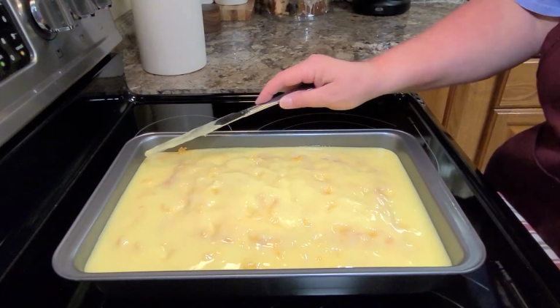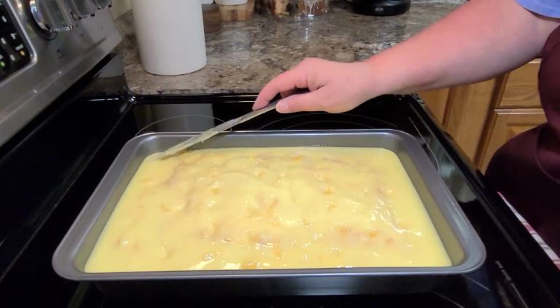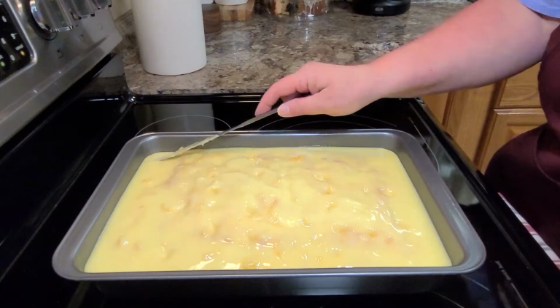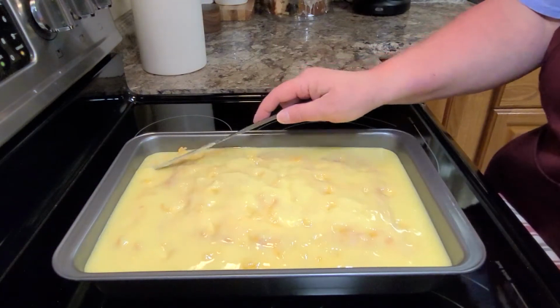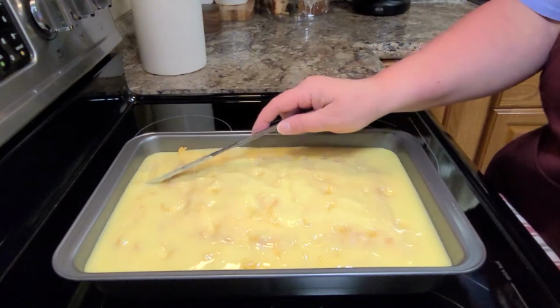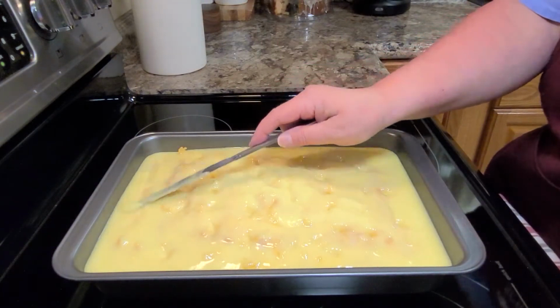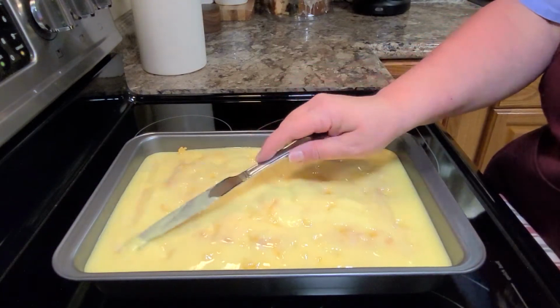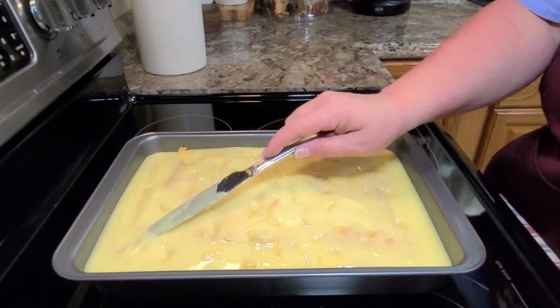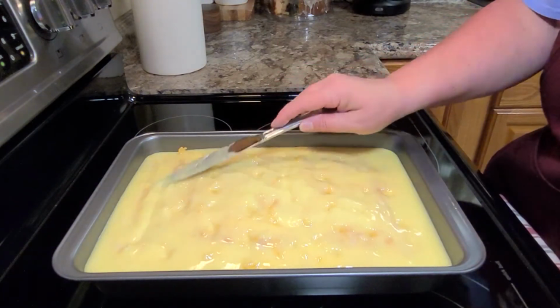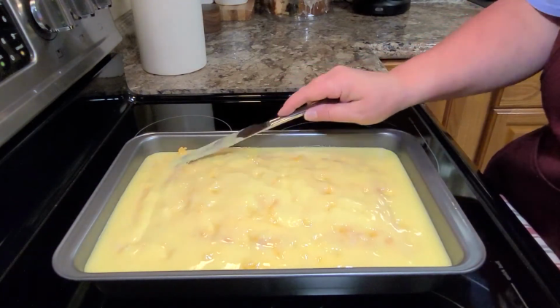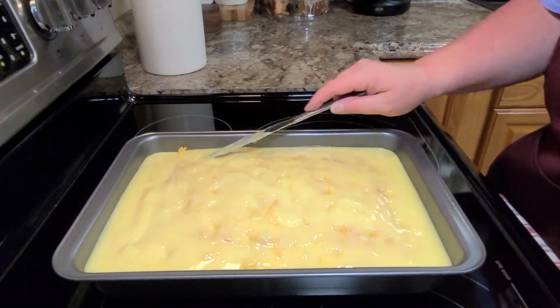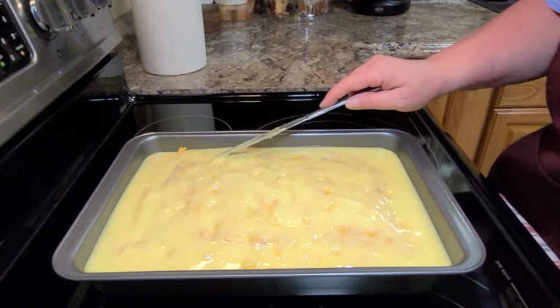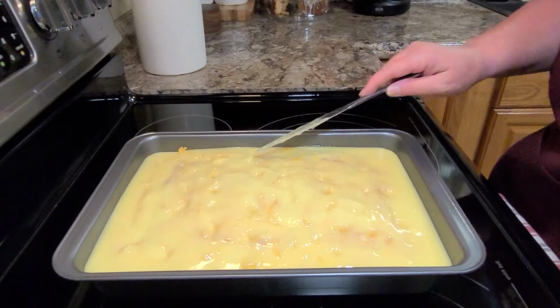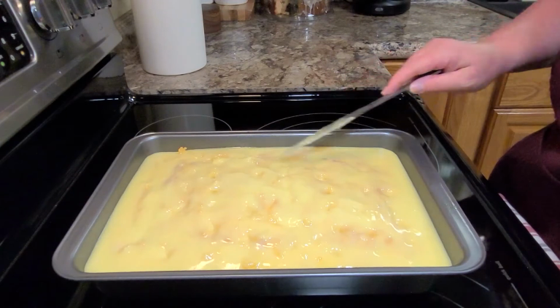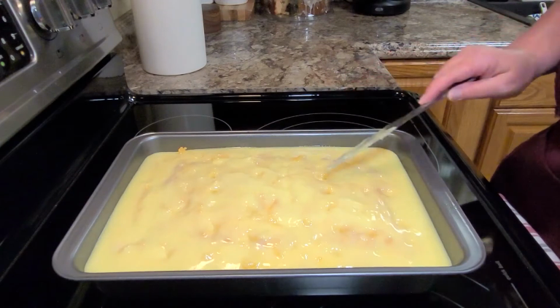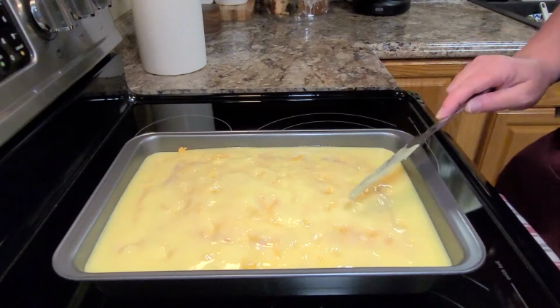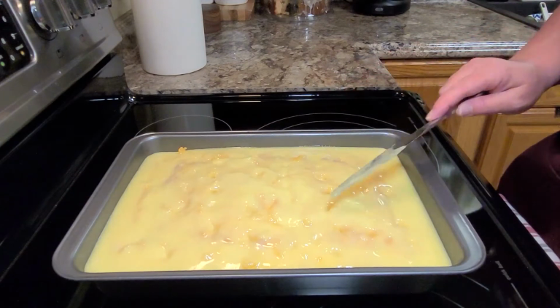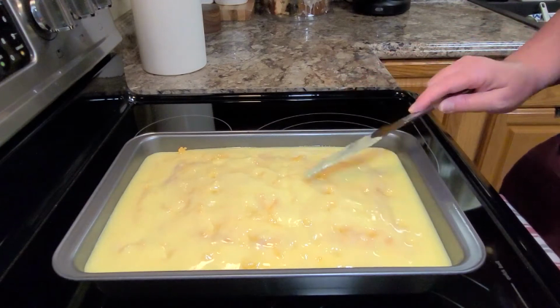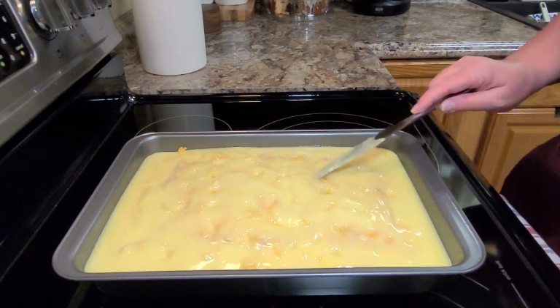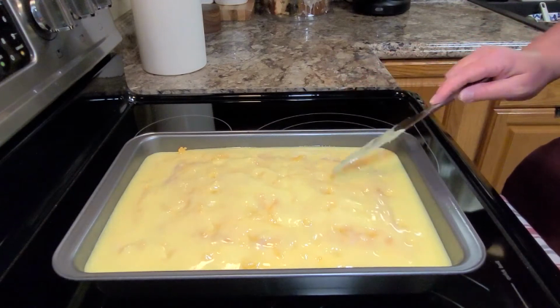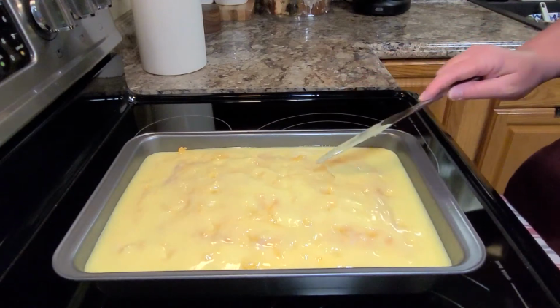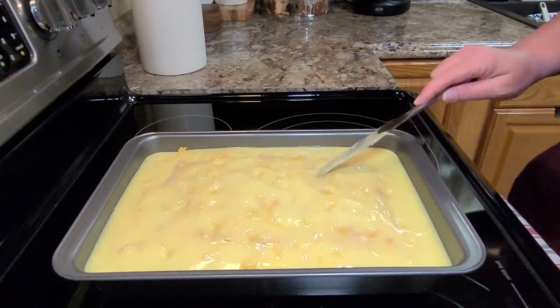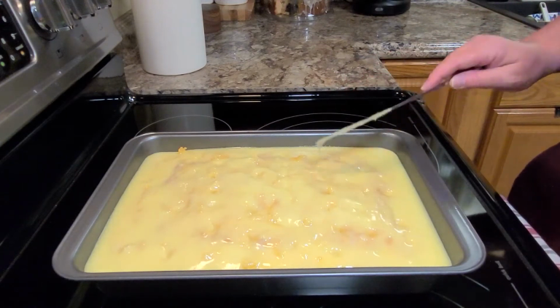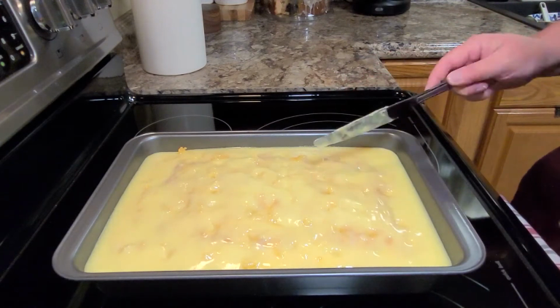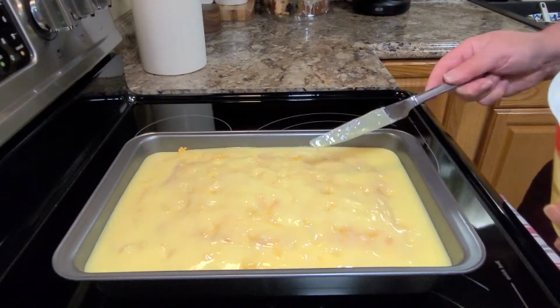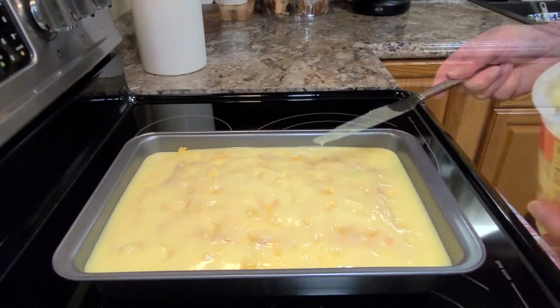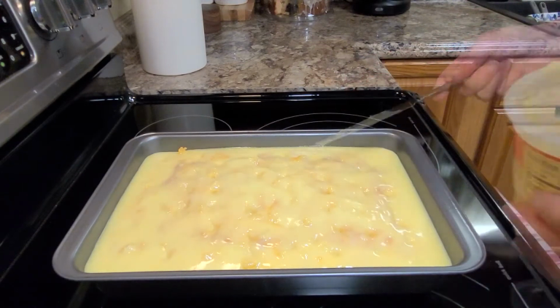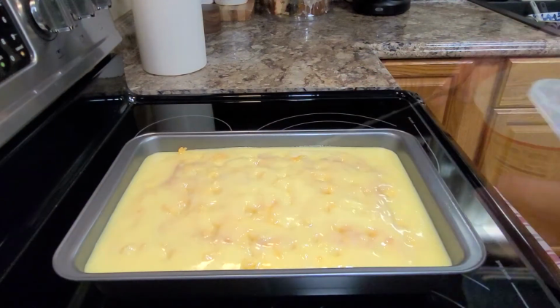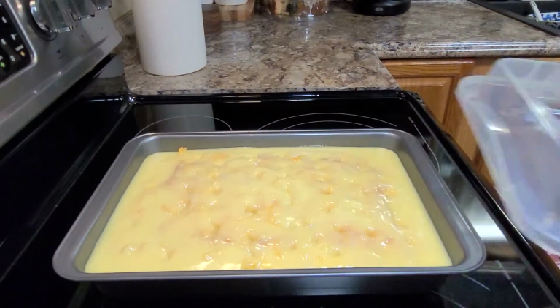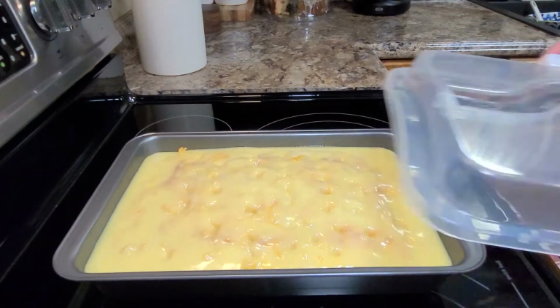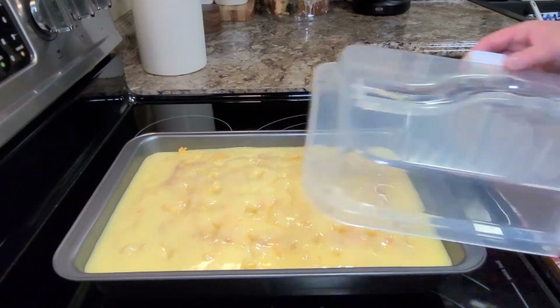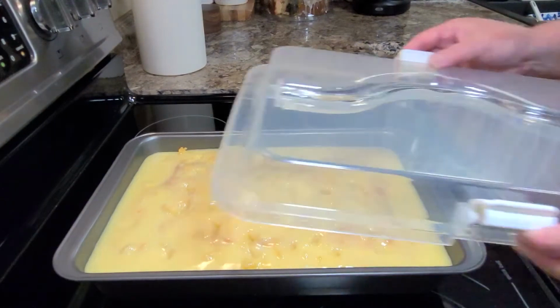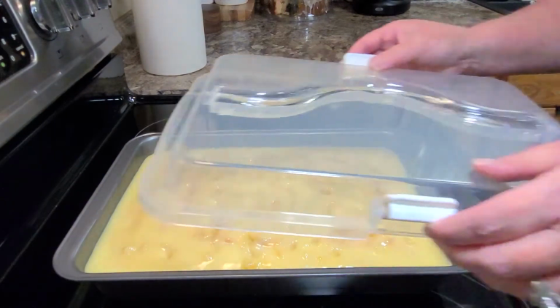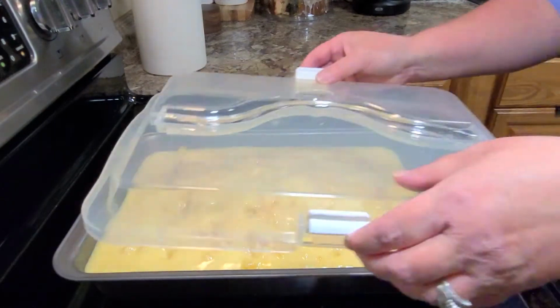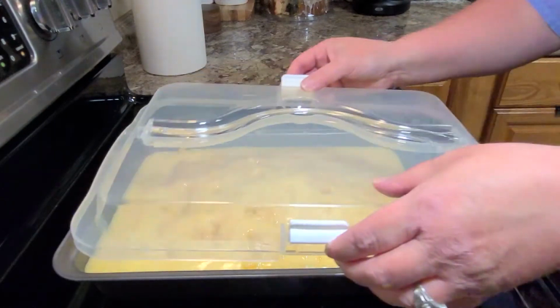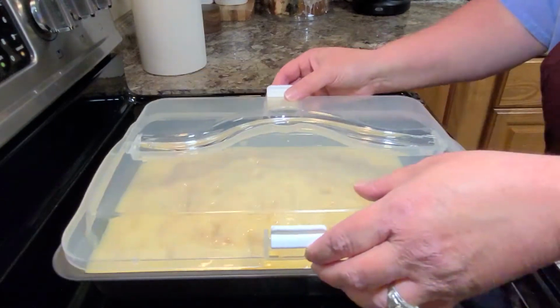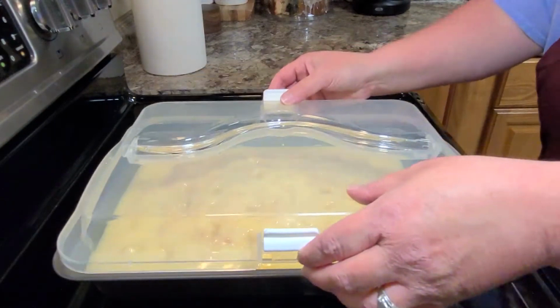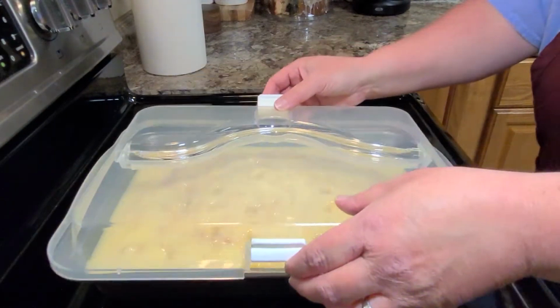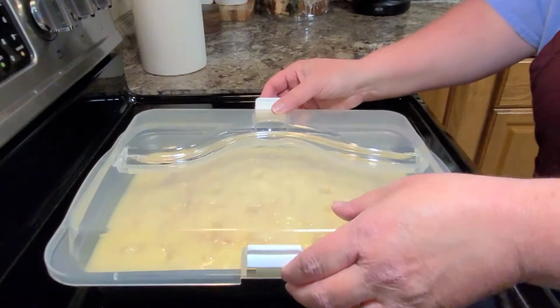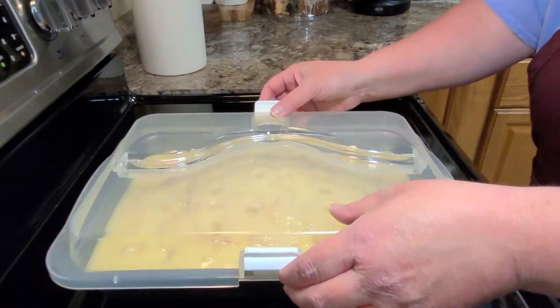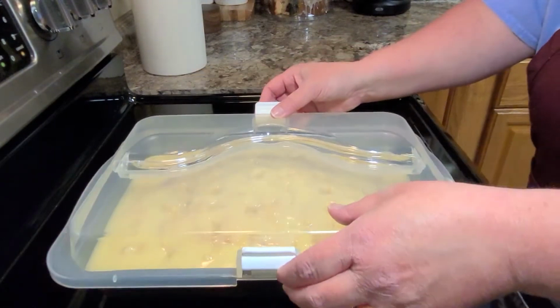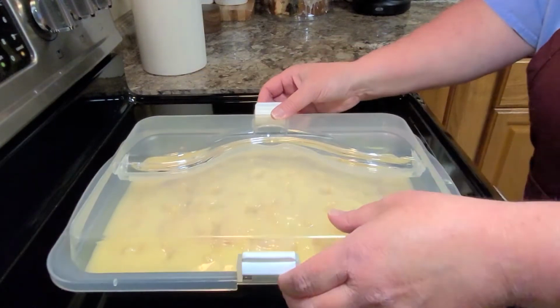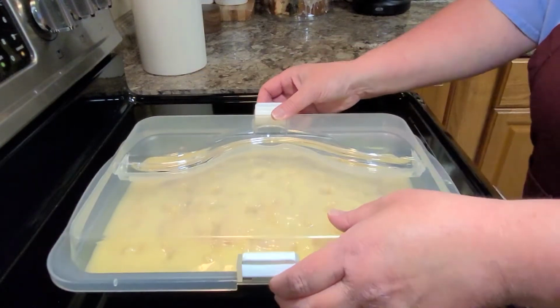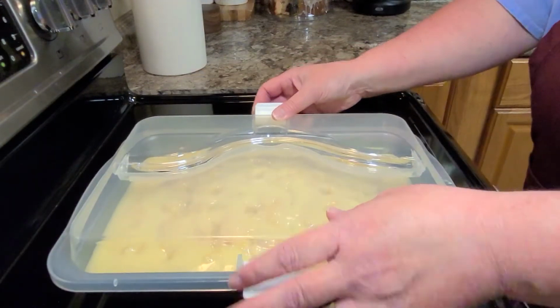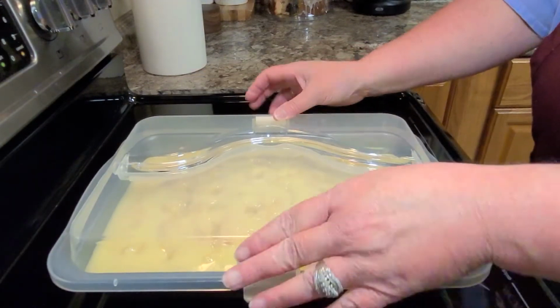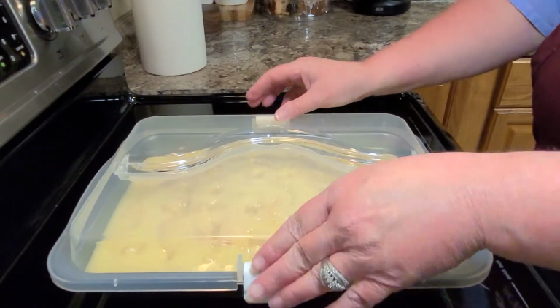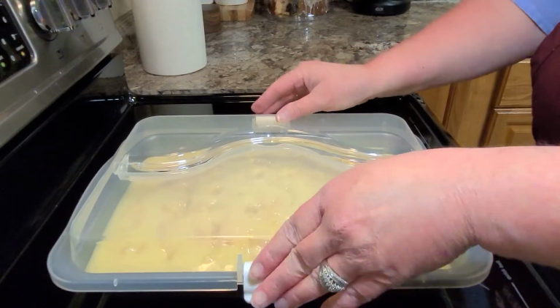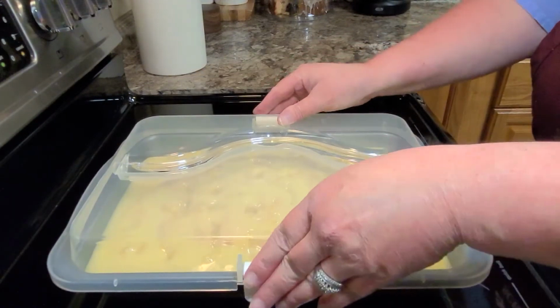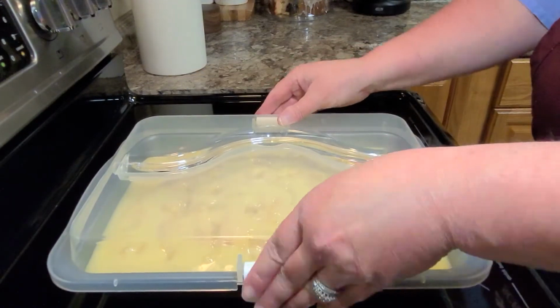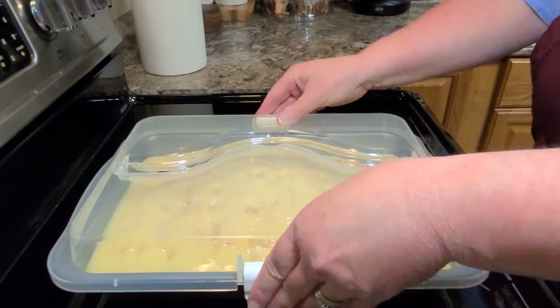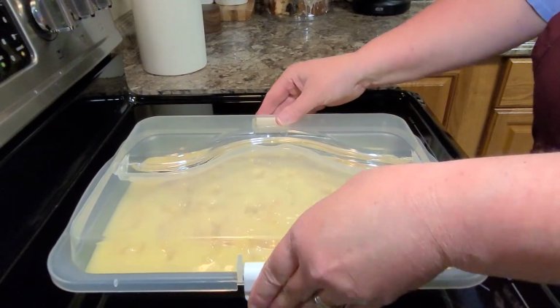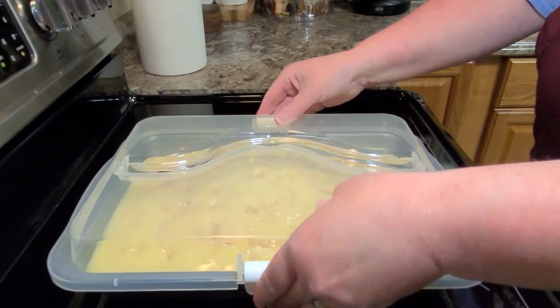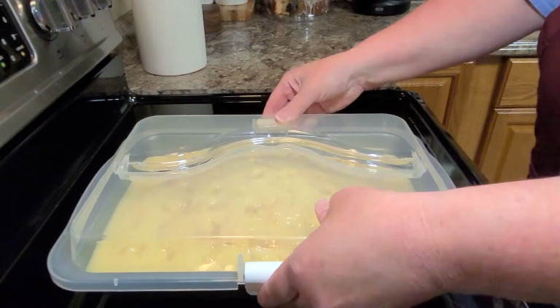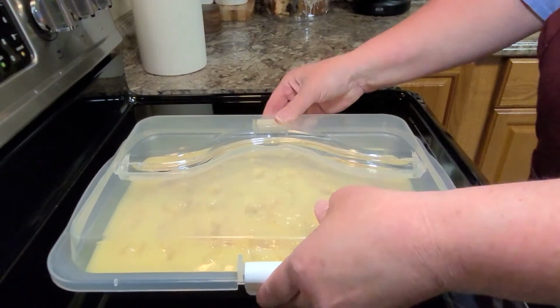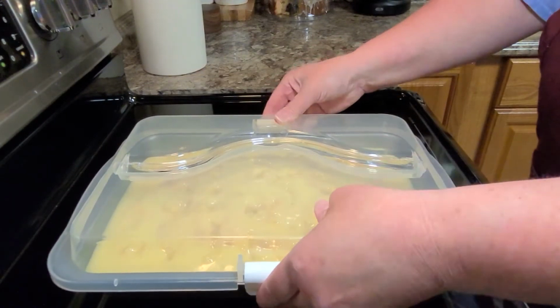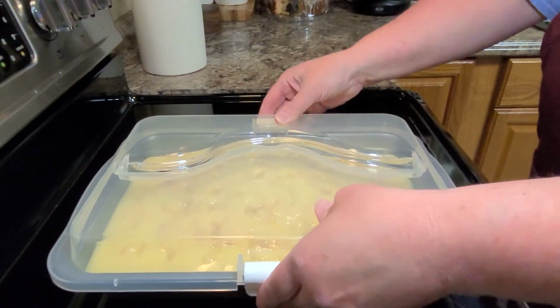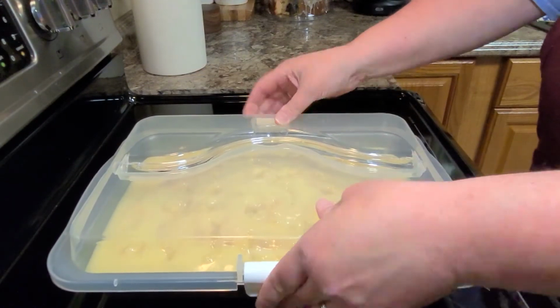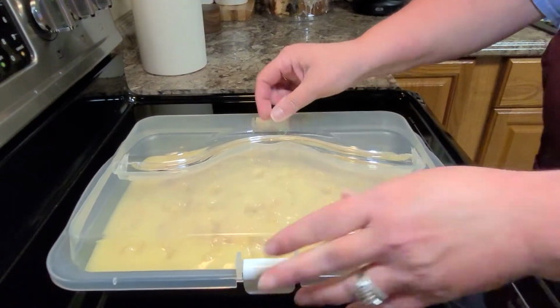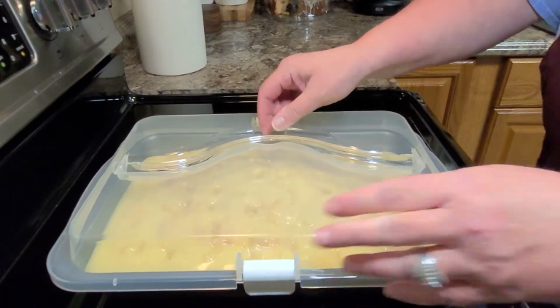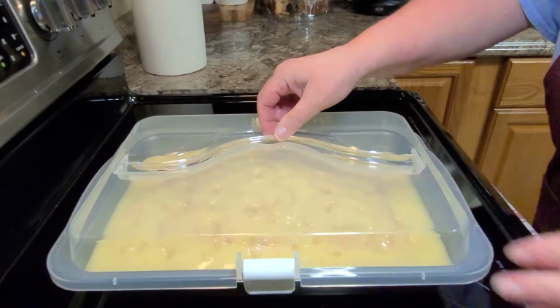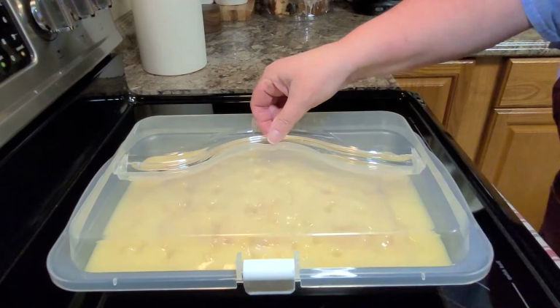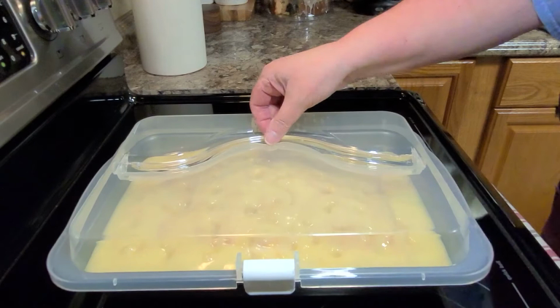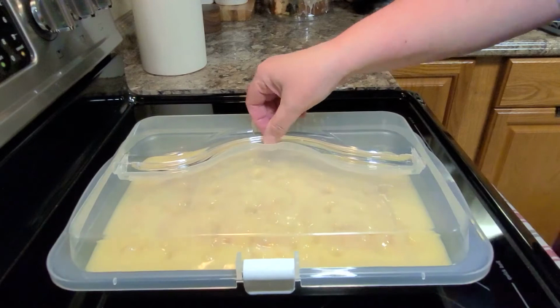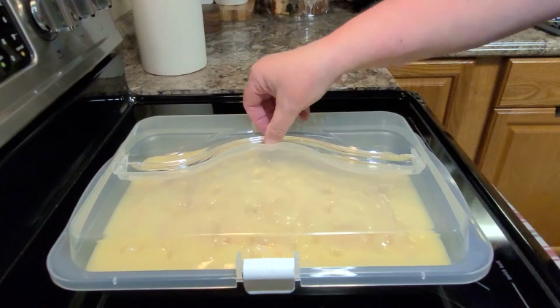Then I put the lid on it and stick it in the refrigerator to cool for at least two hours at this part.